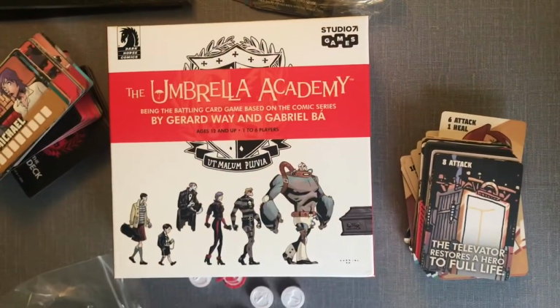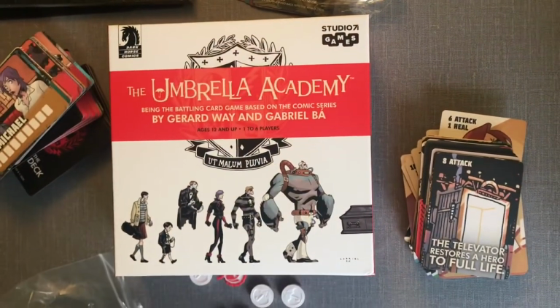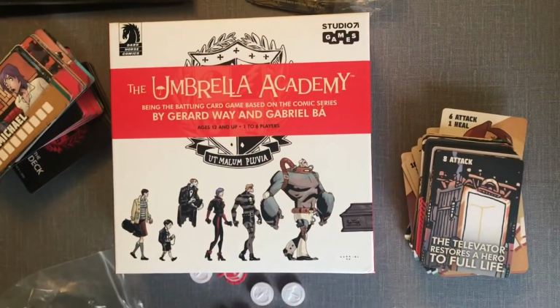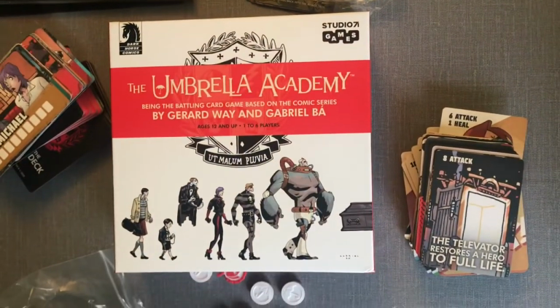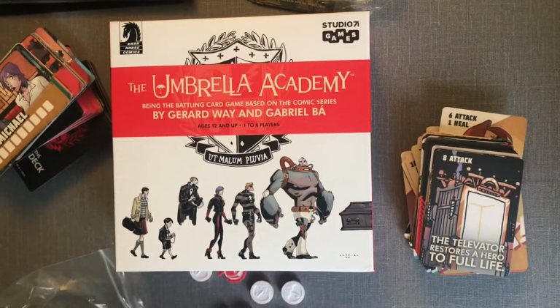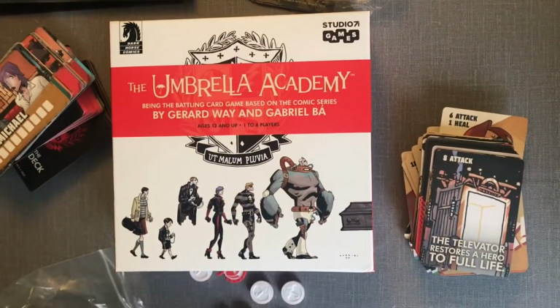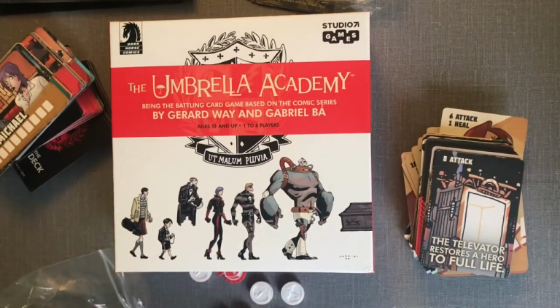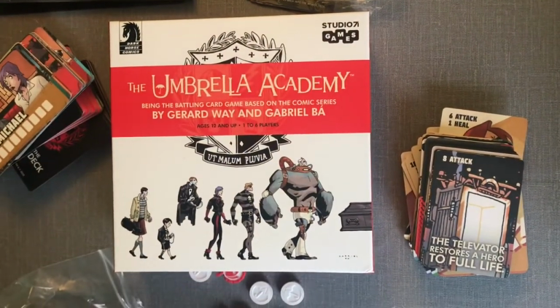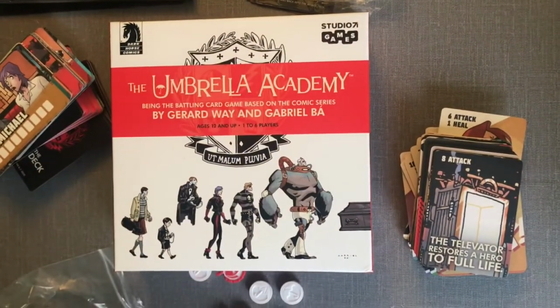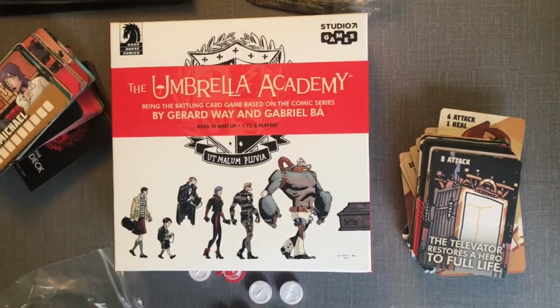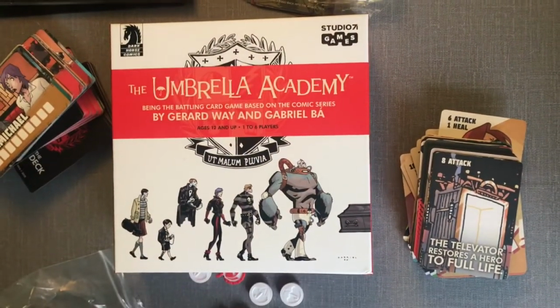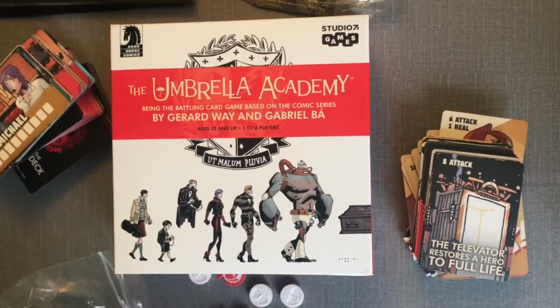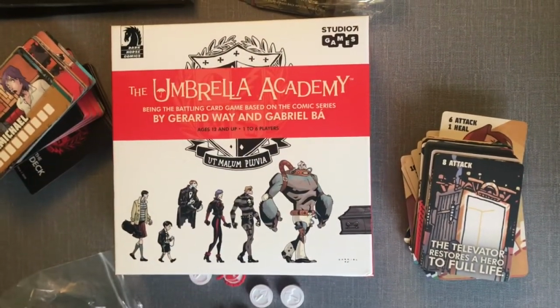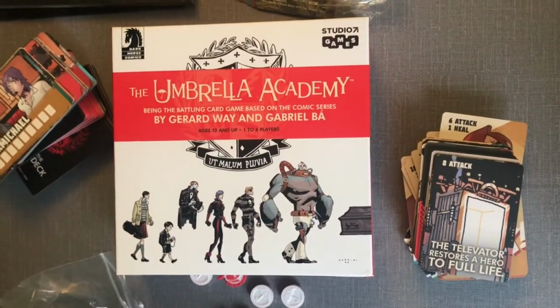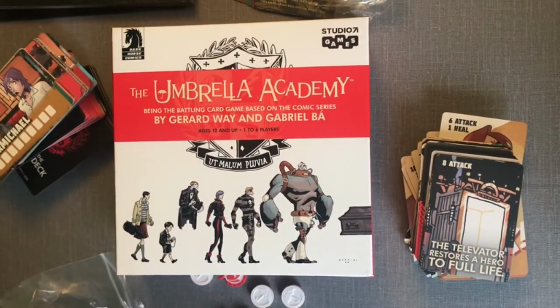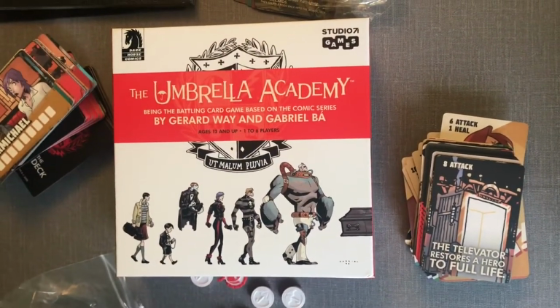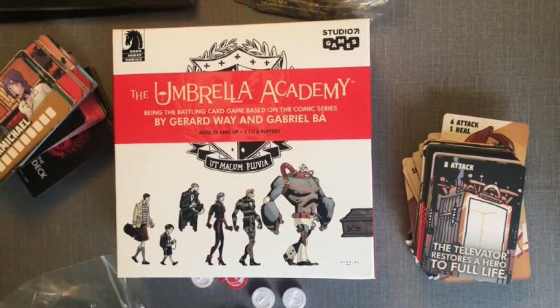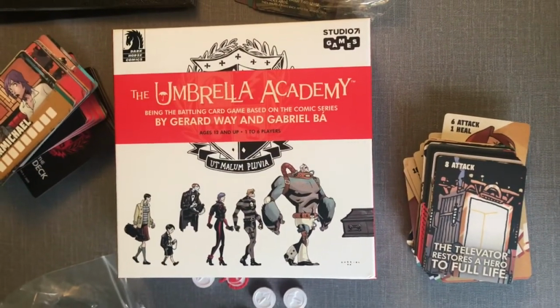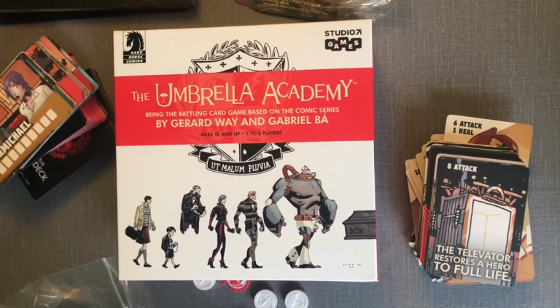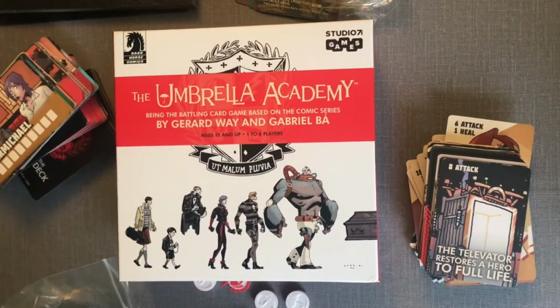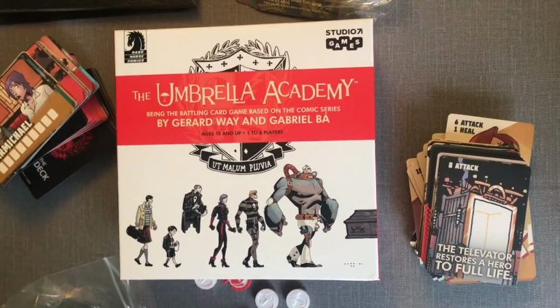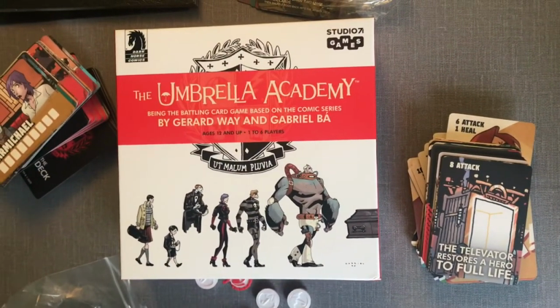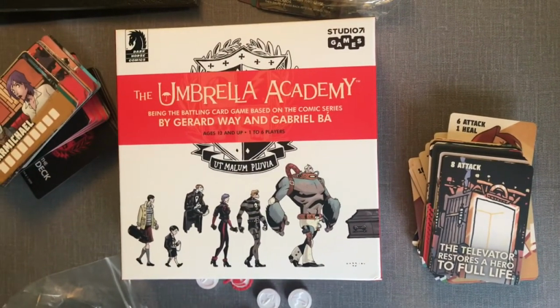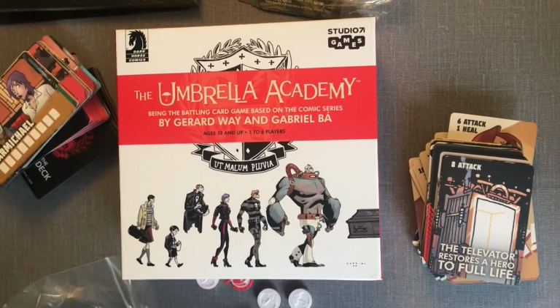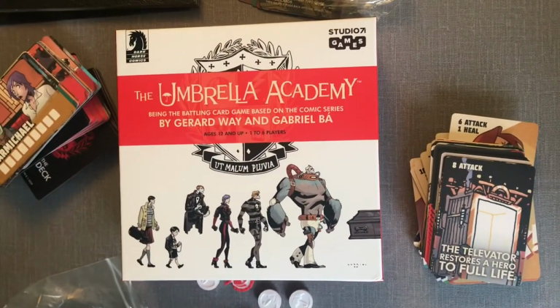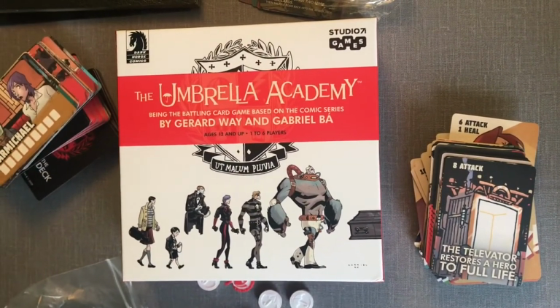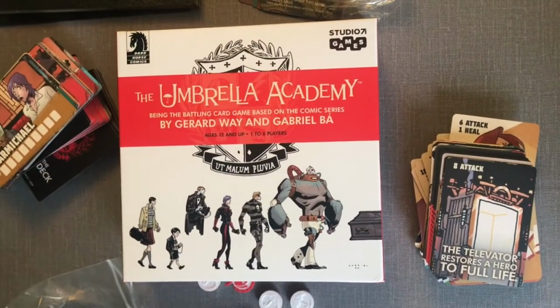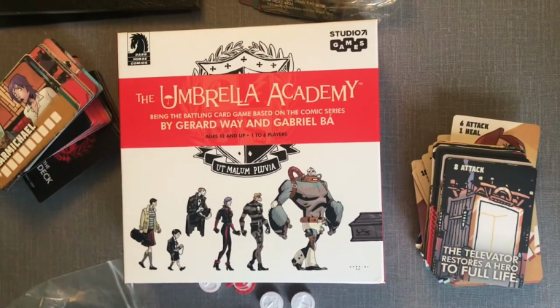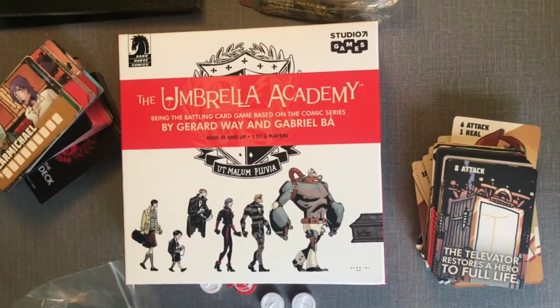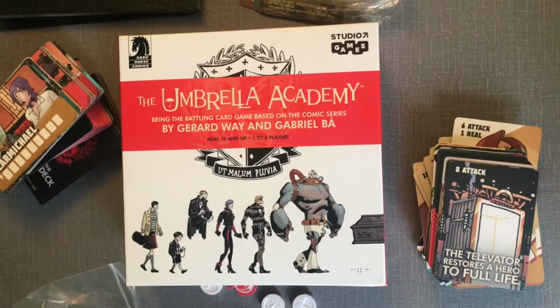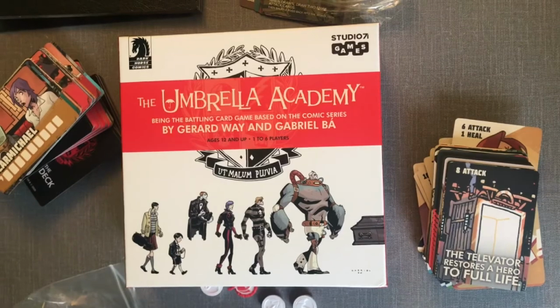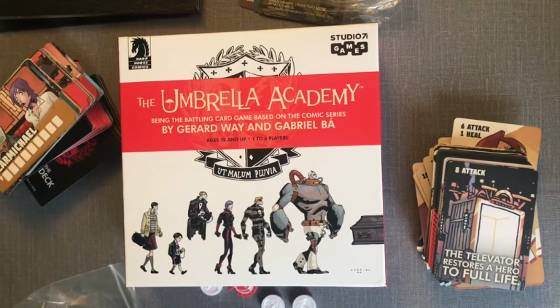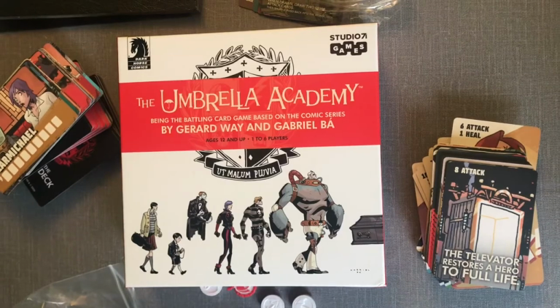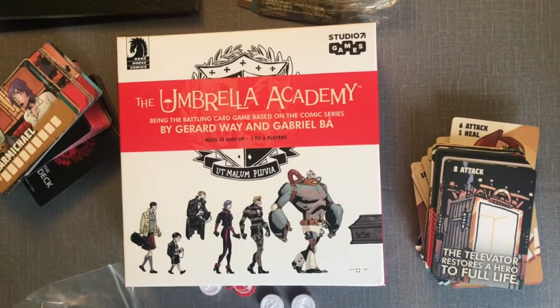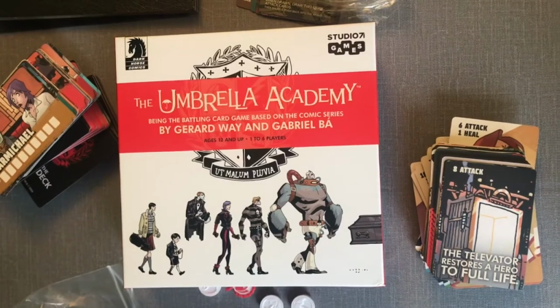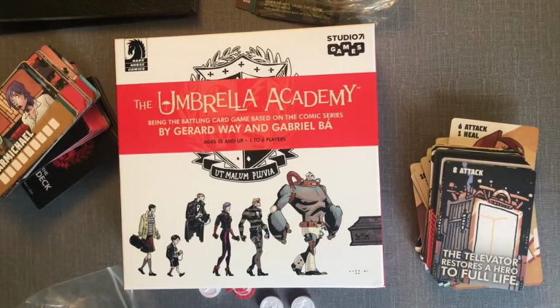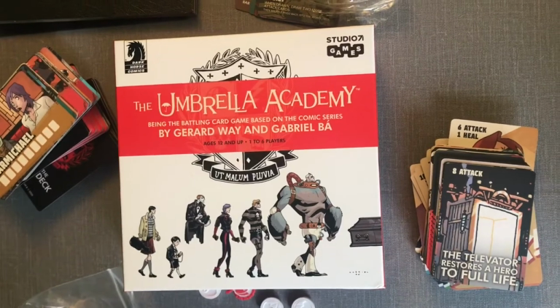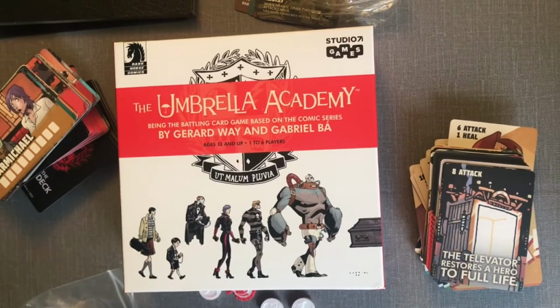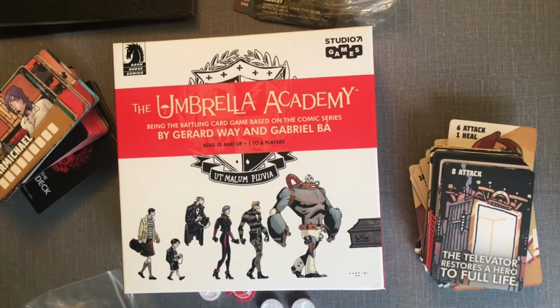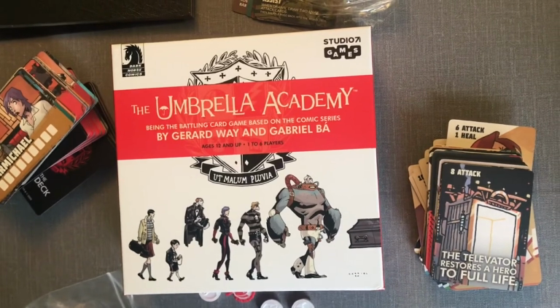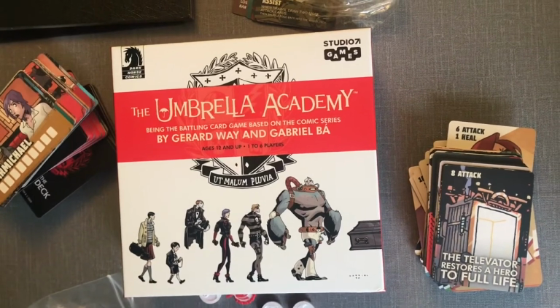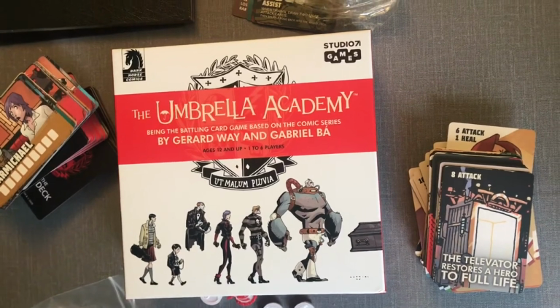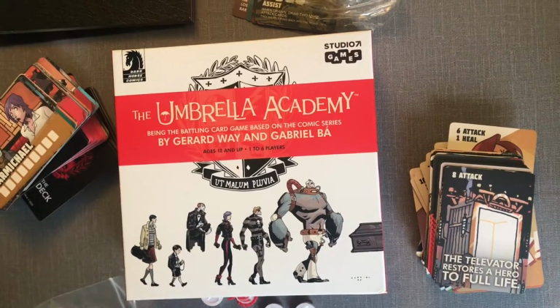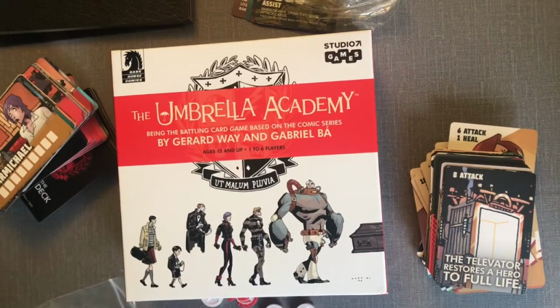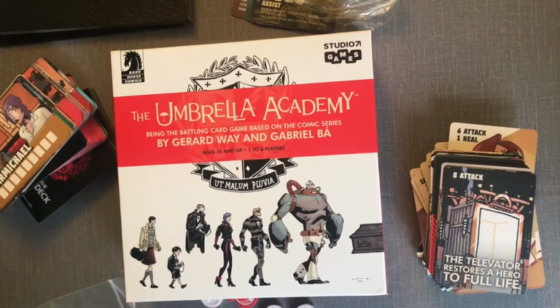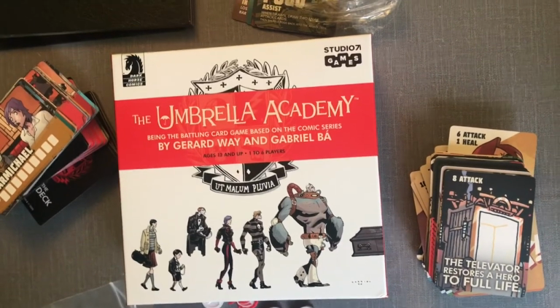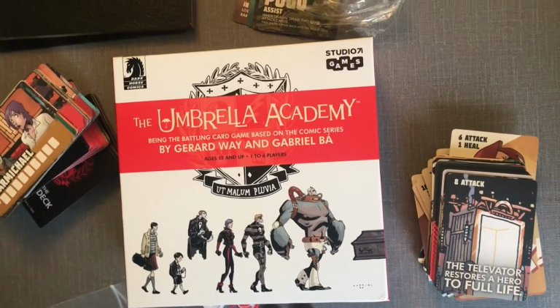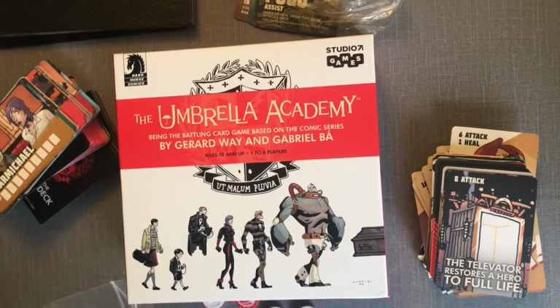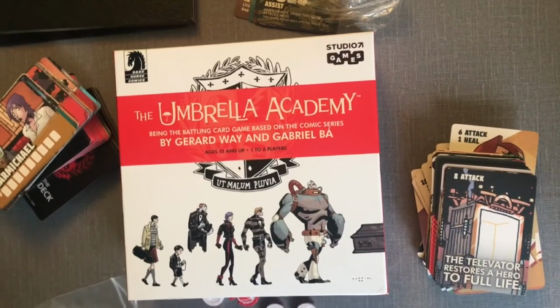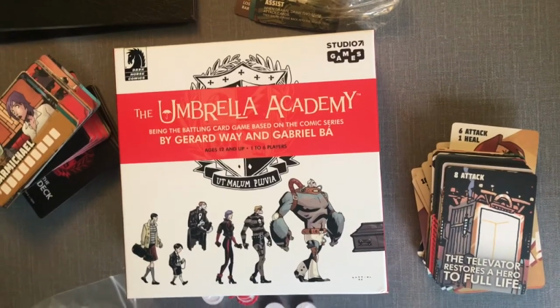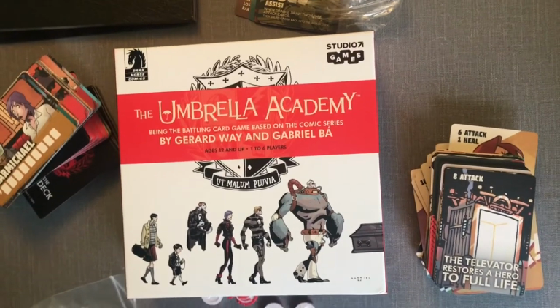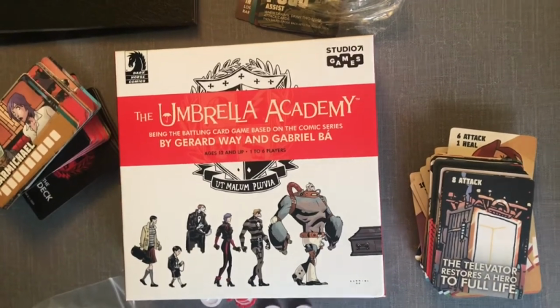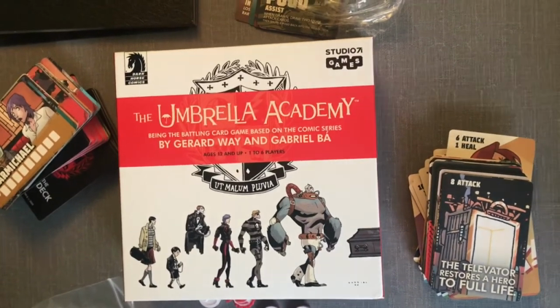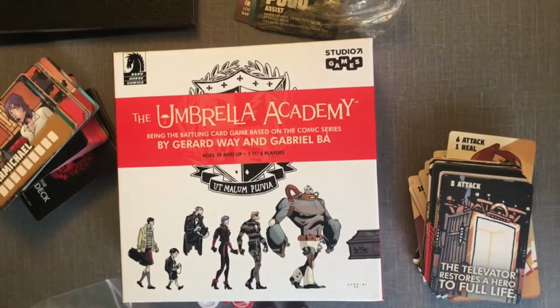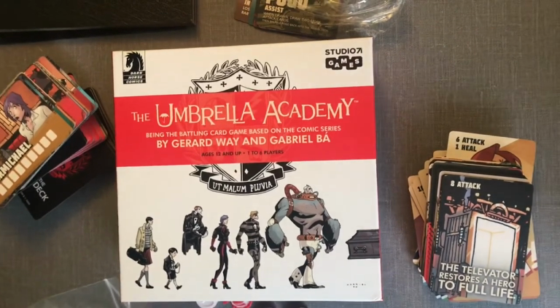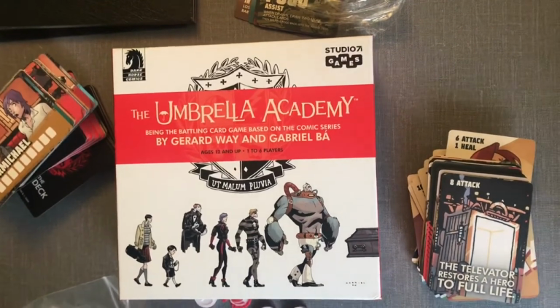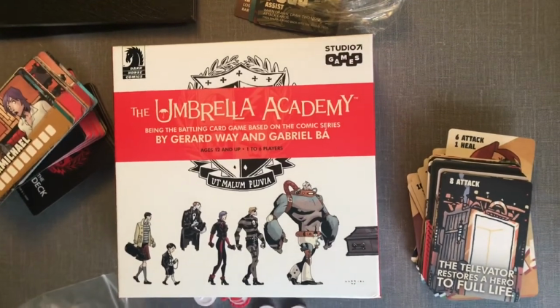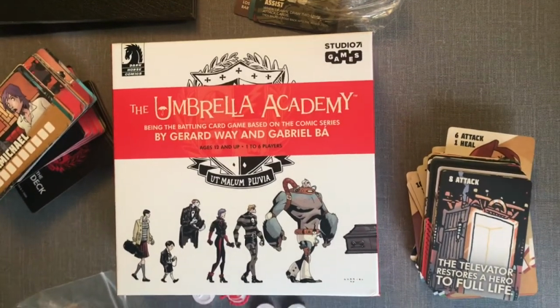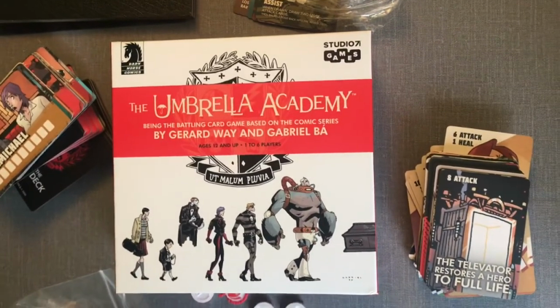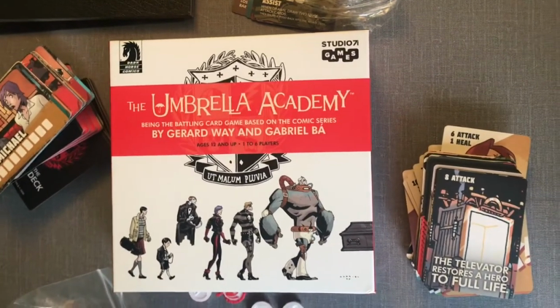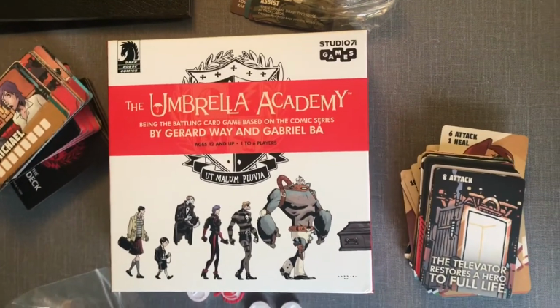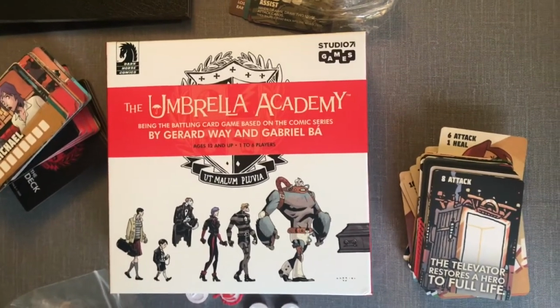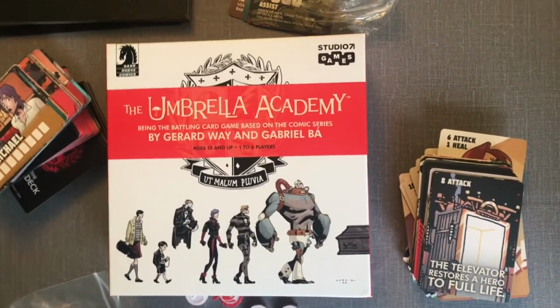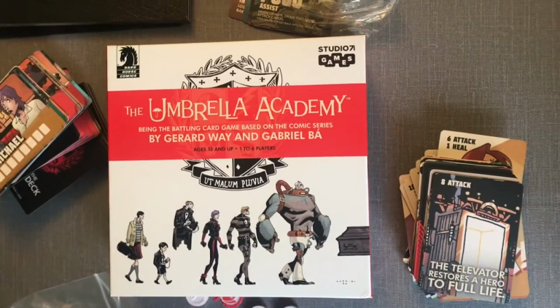That is the Umbrella Academy battling card game, based on the comic series. We look forward to playing this and sharing our thoughts.